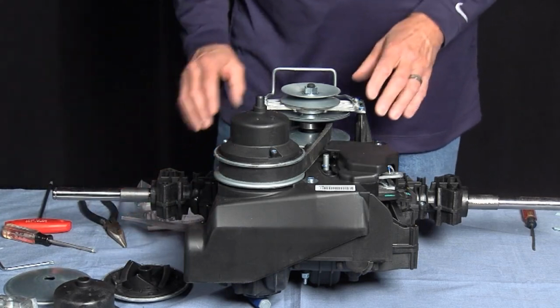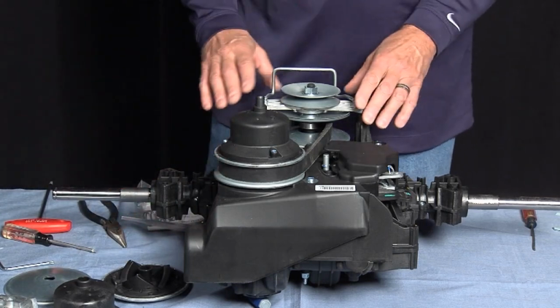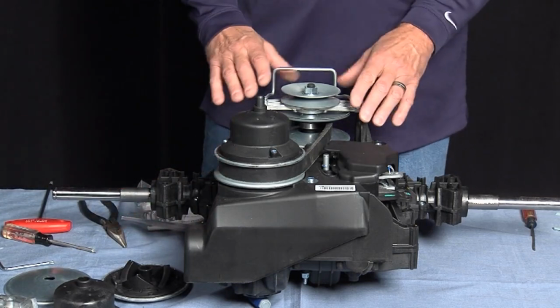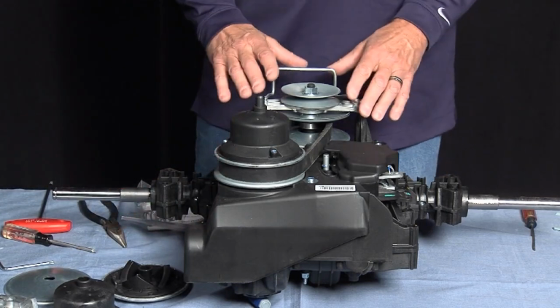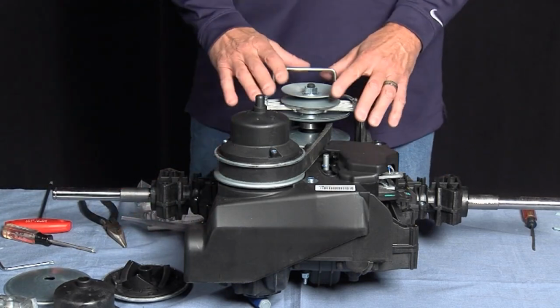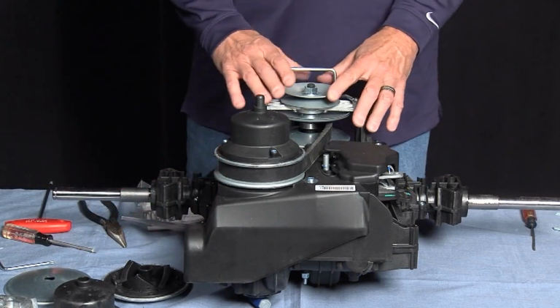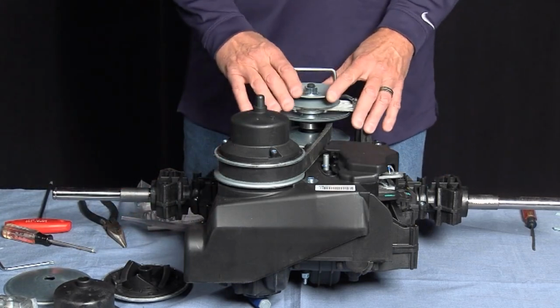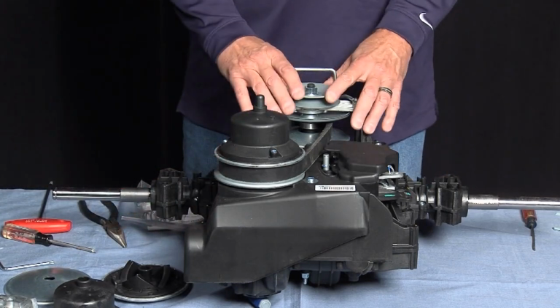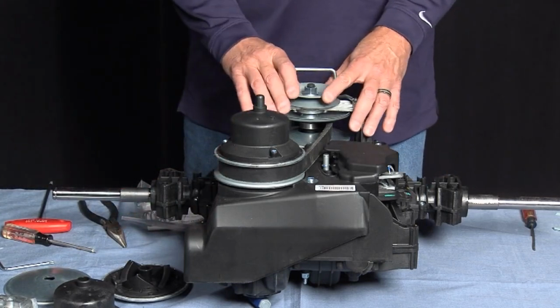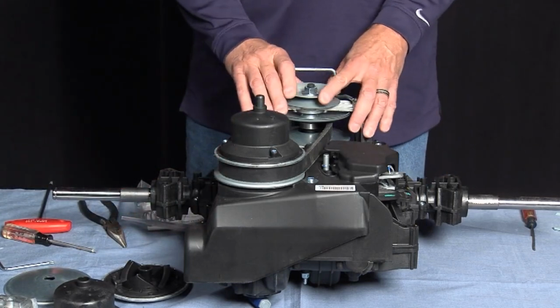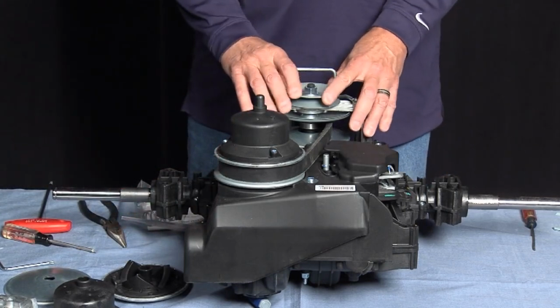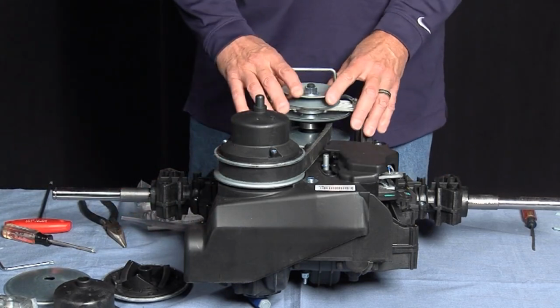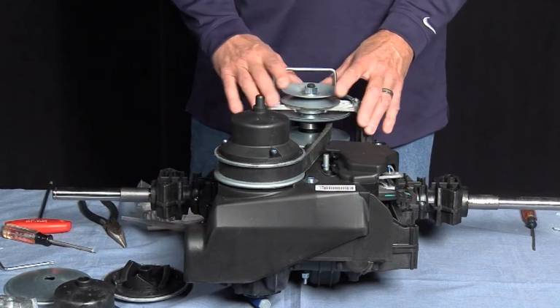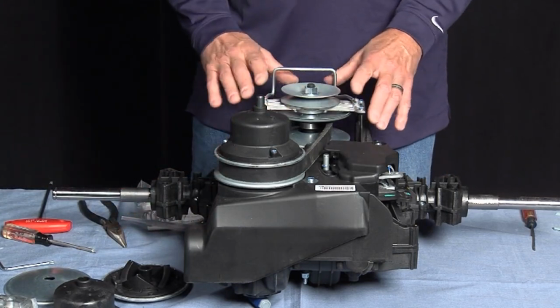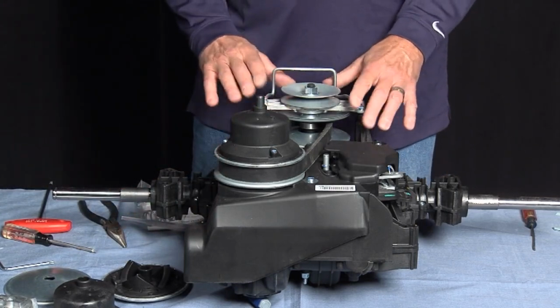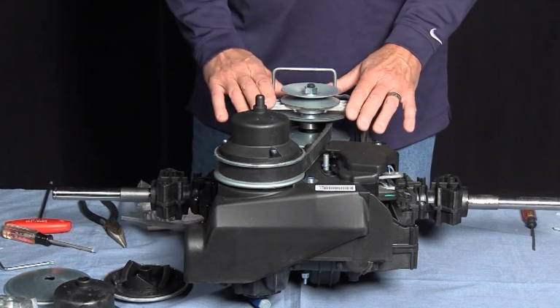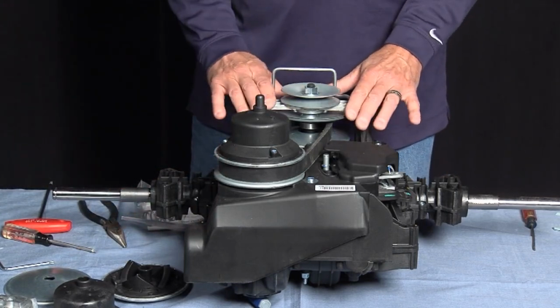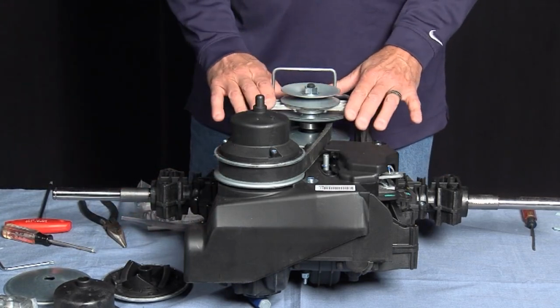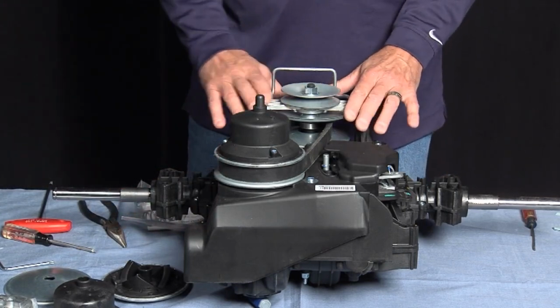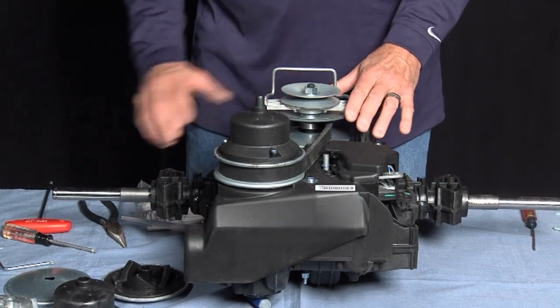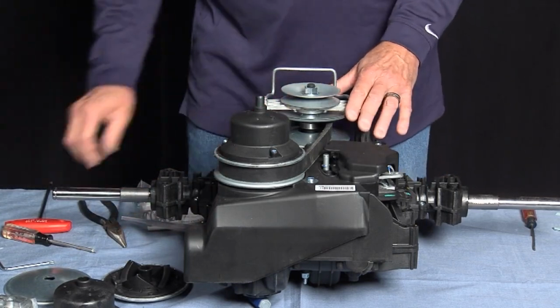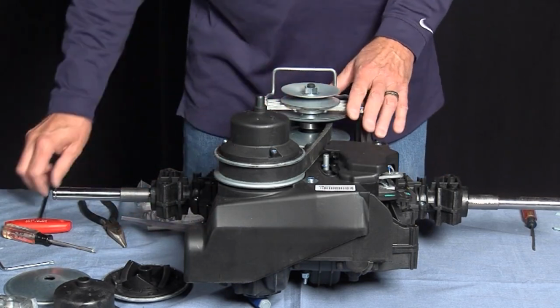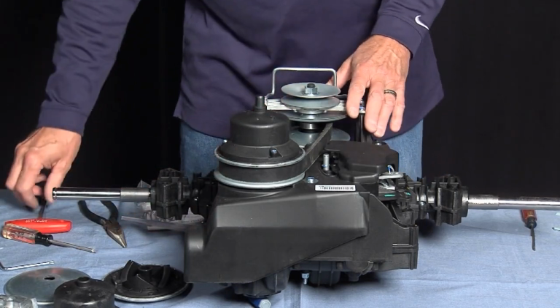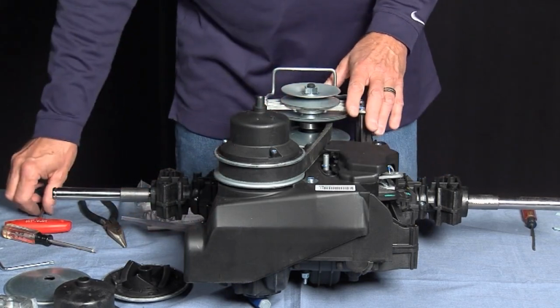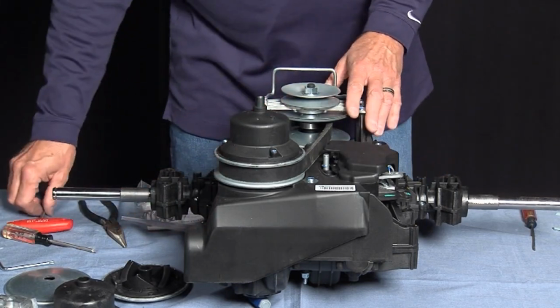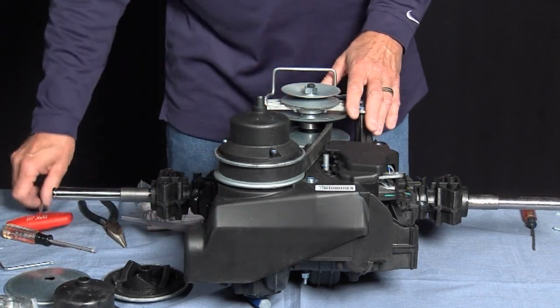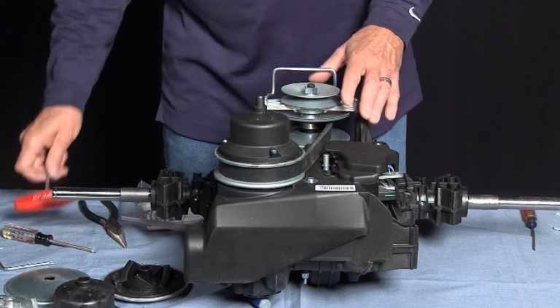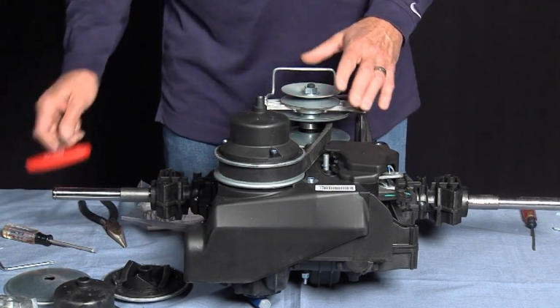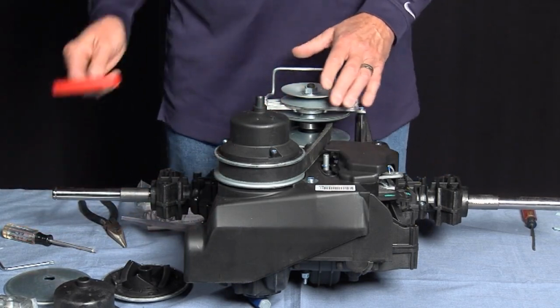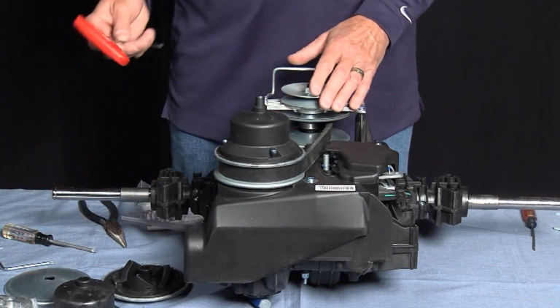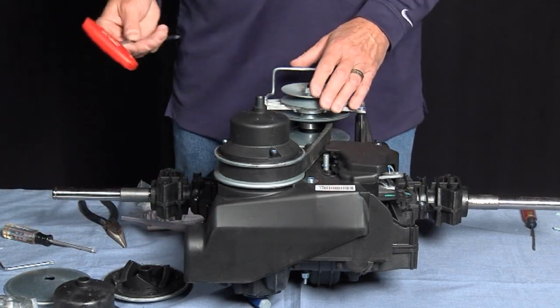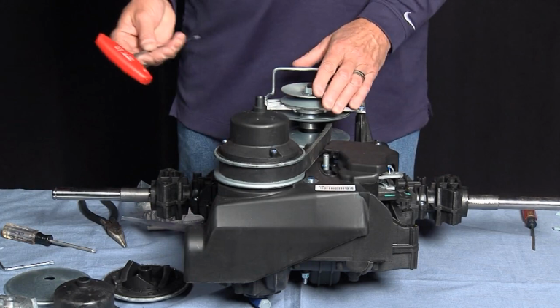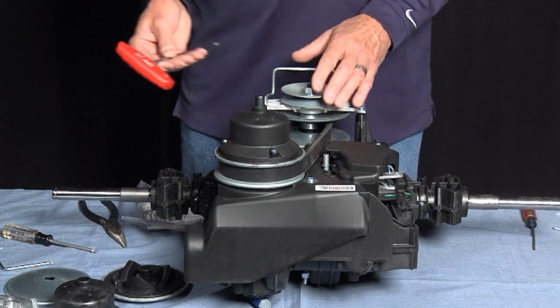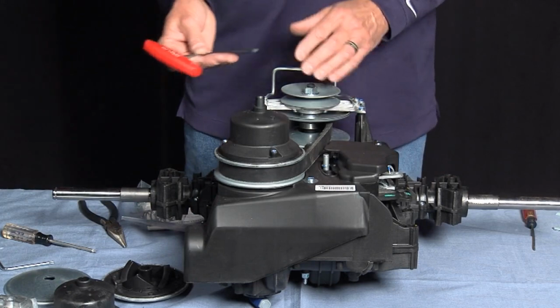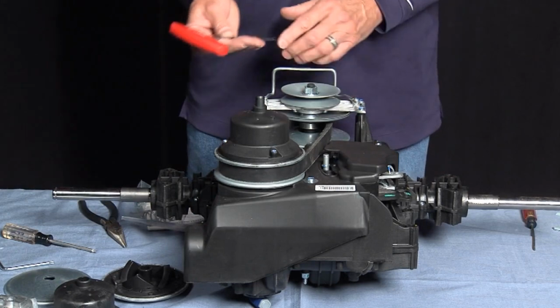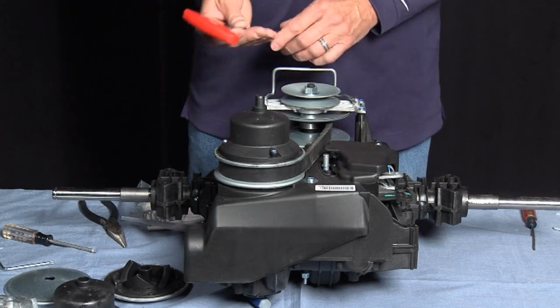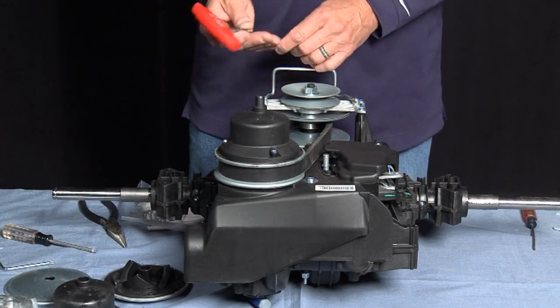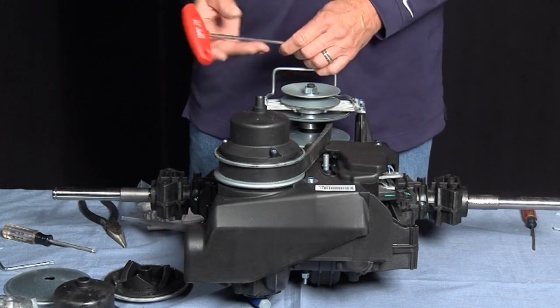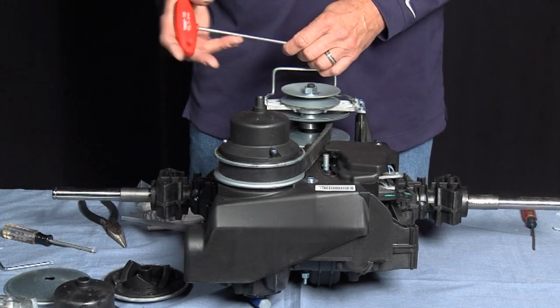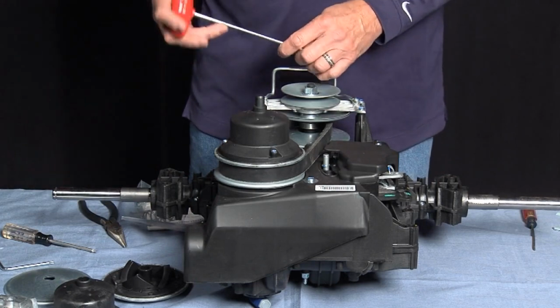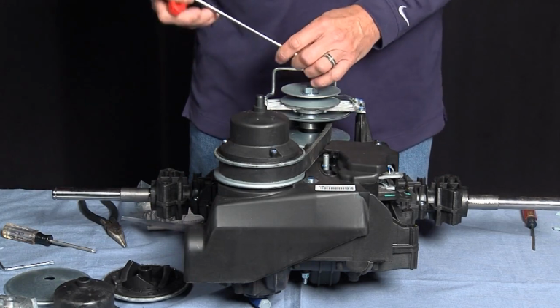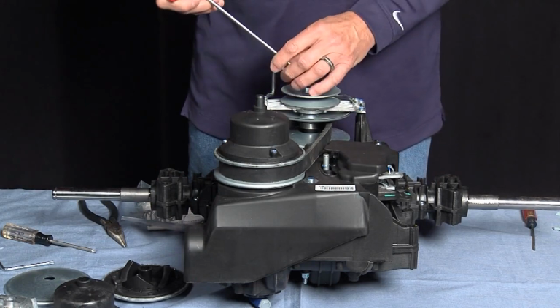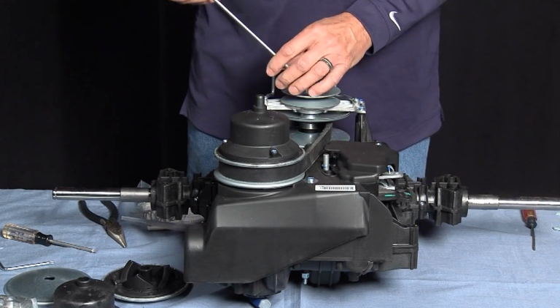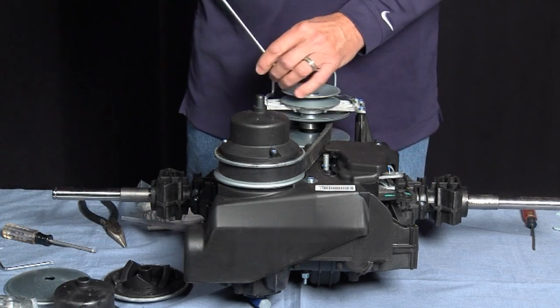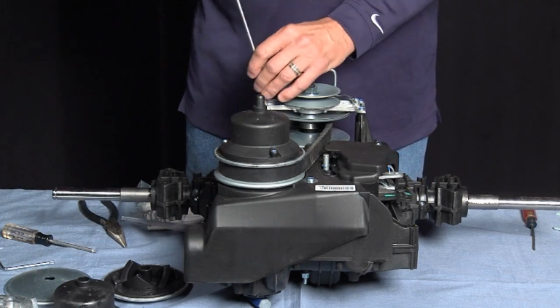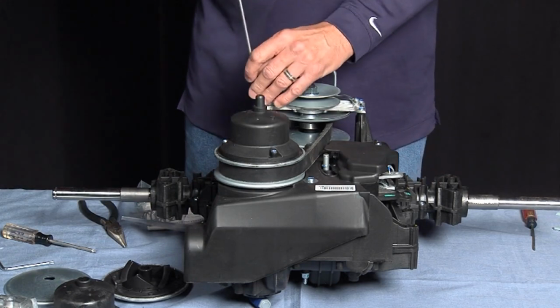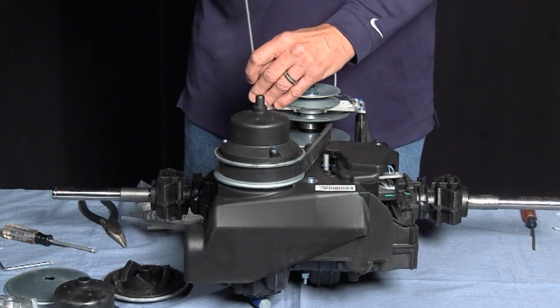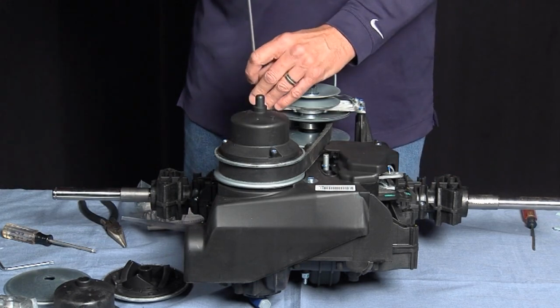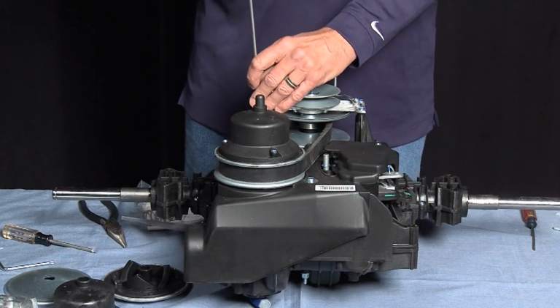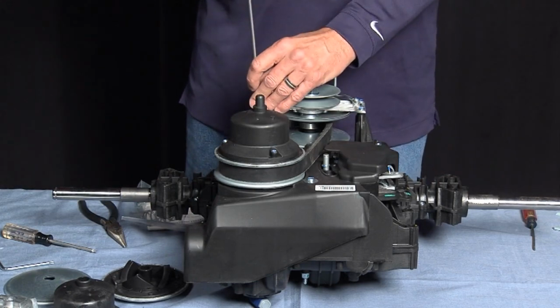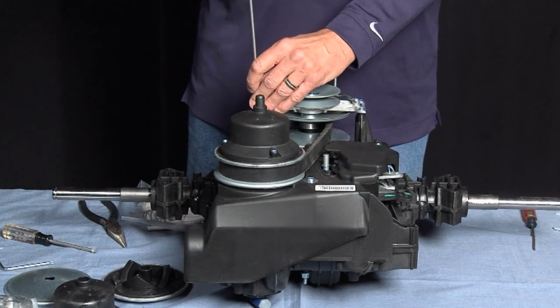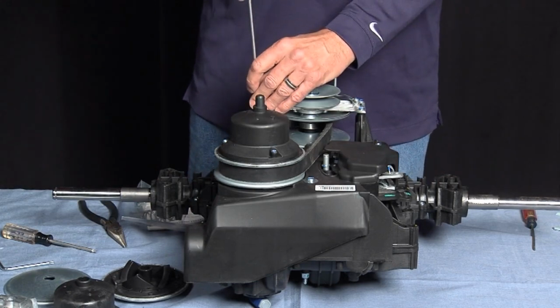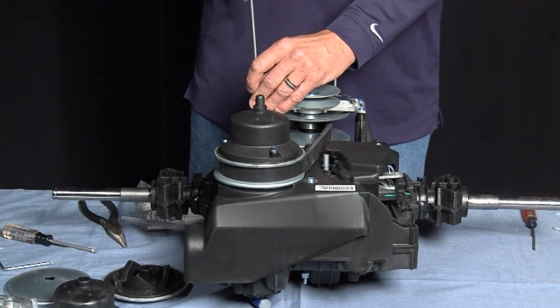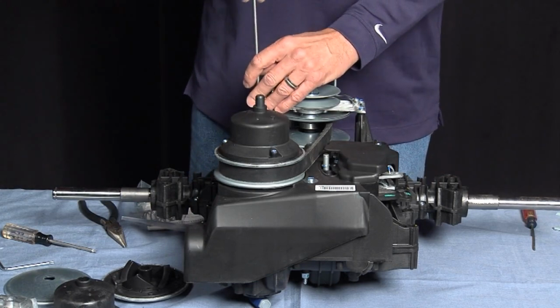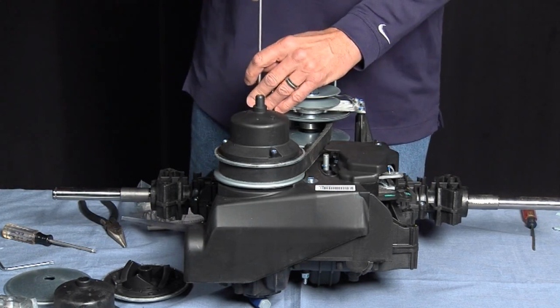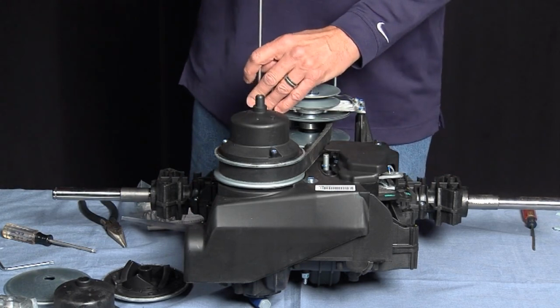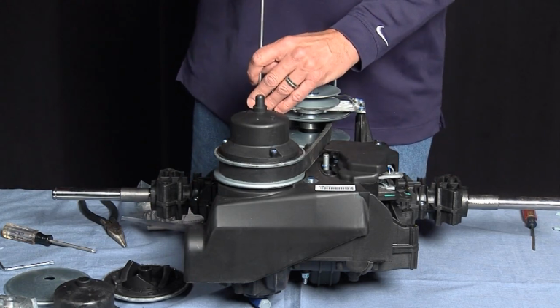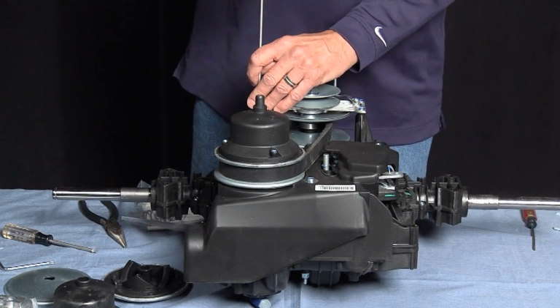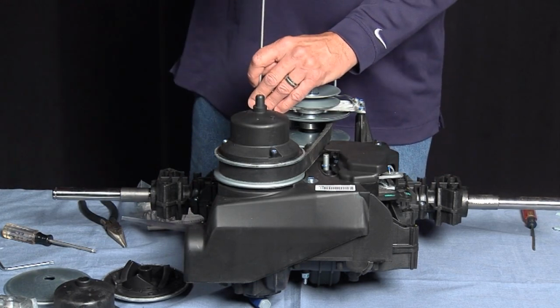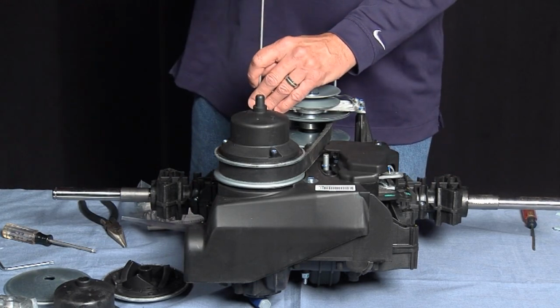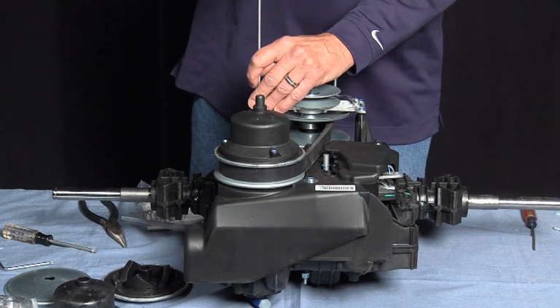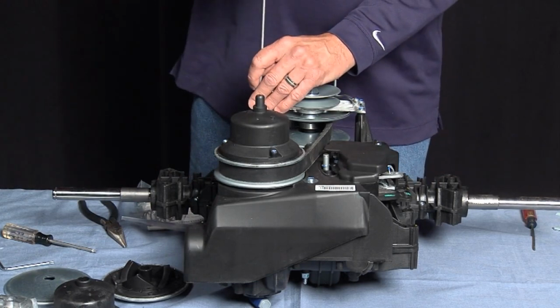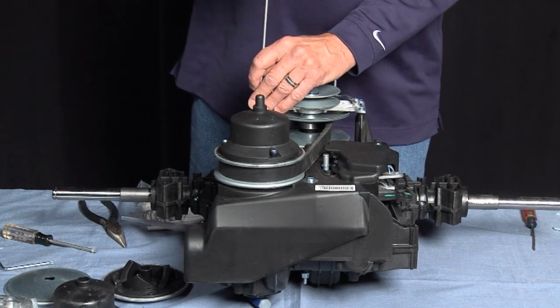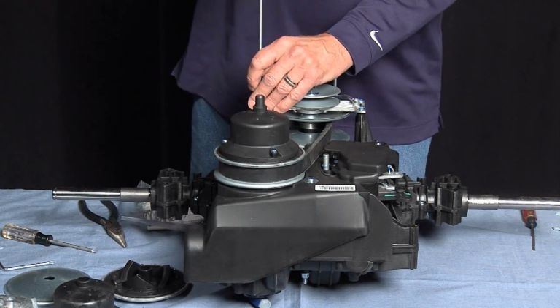To begin, we have to take off the drive unit. We do that with the T25 Torx and remove the four screws.